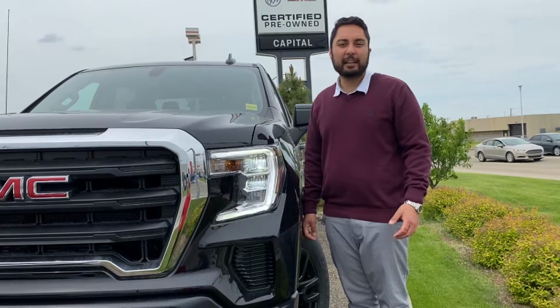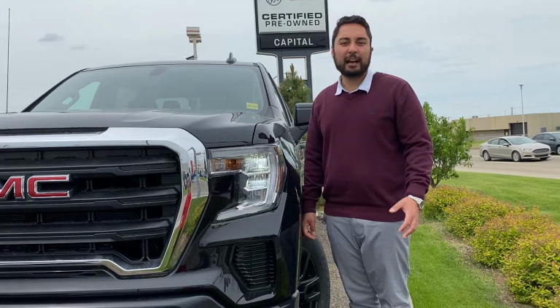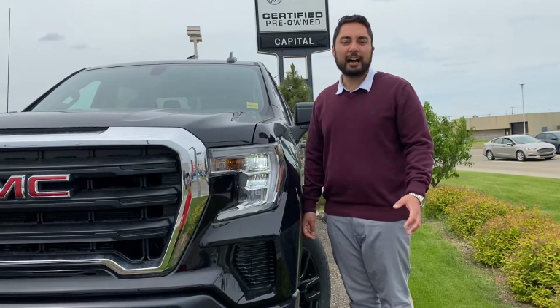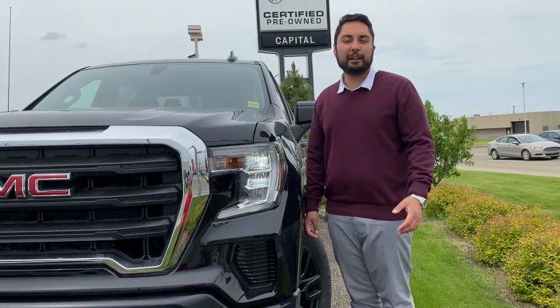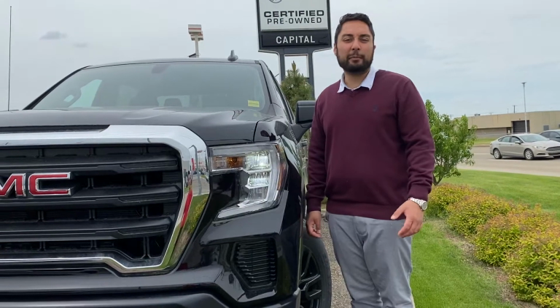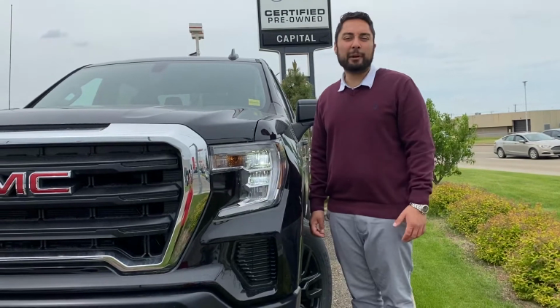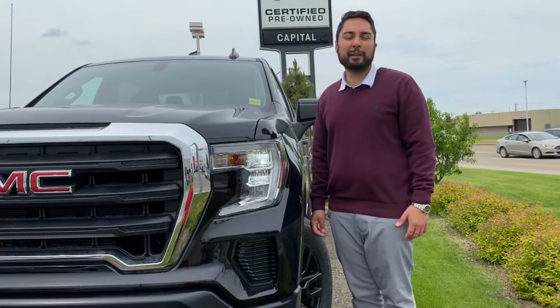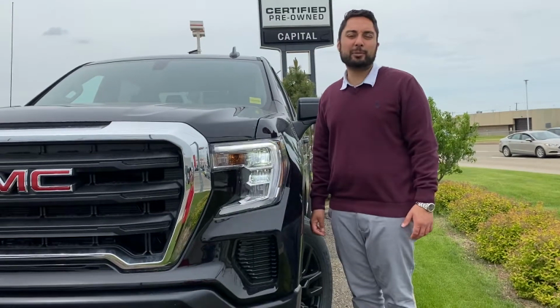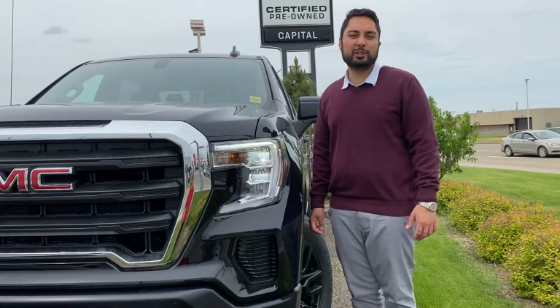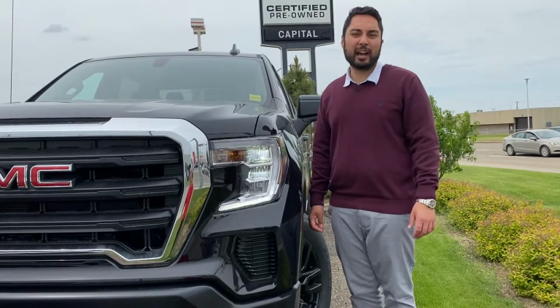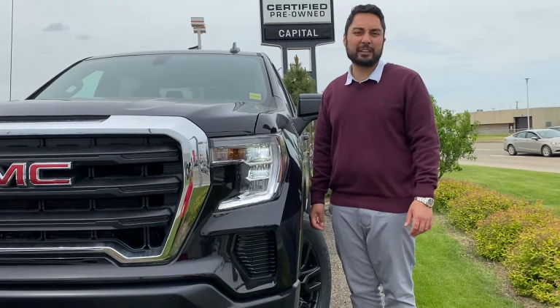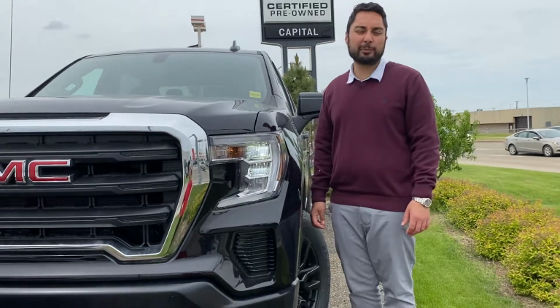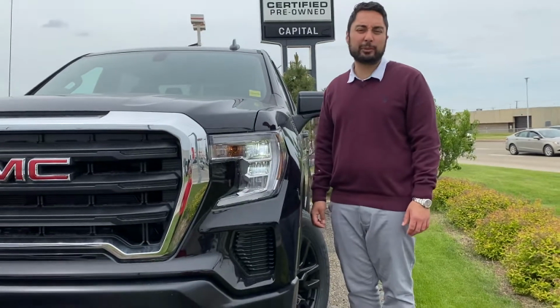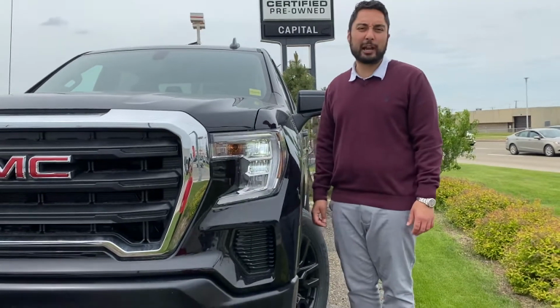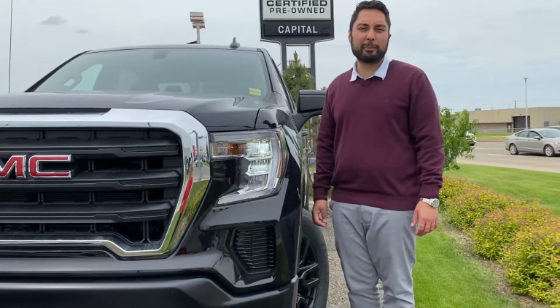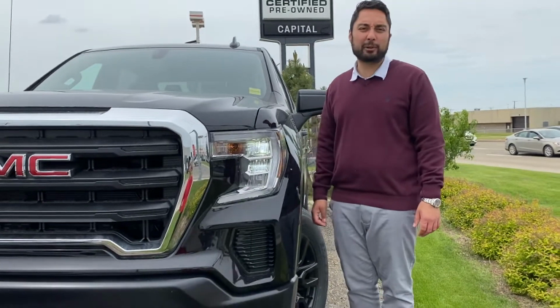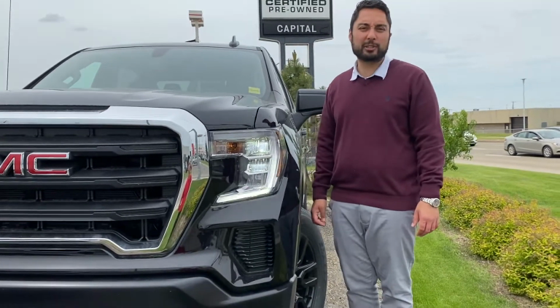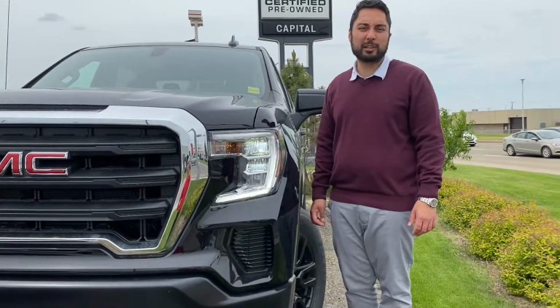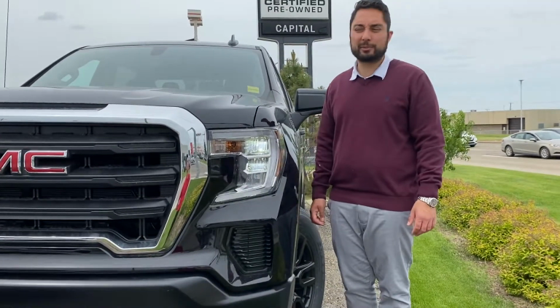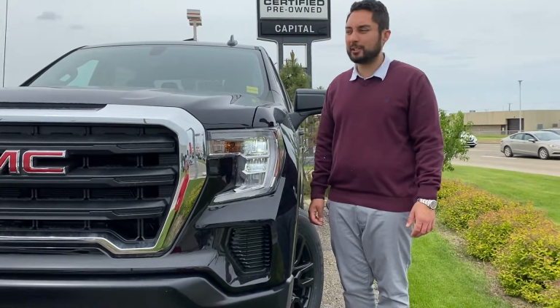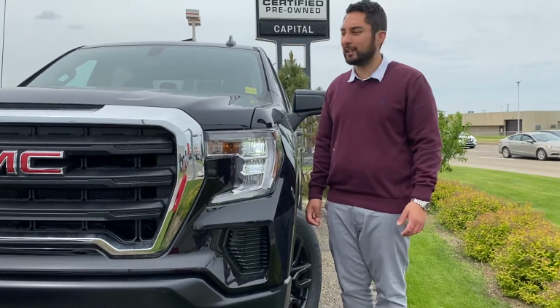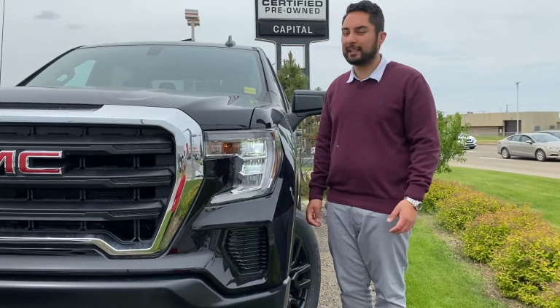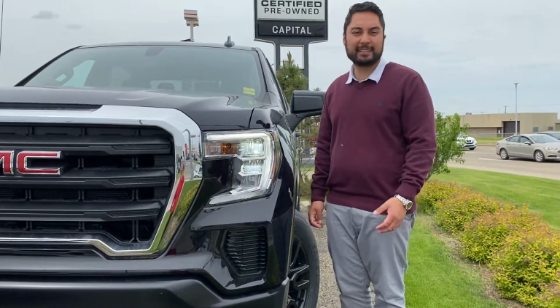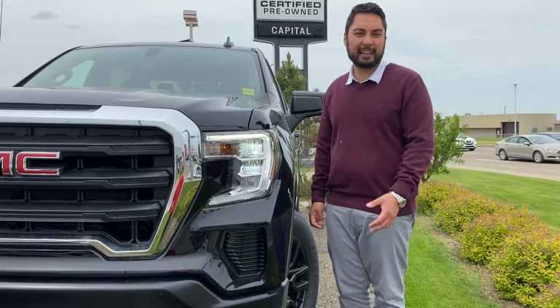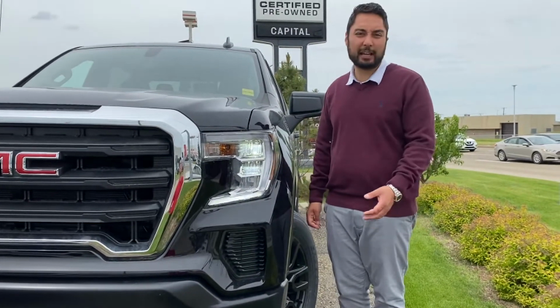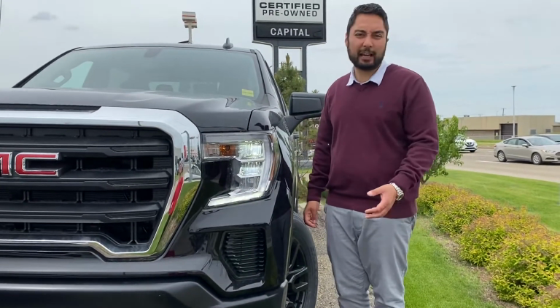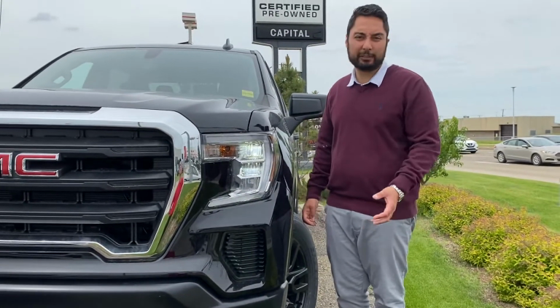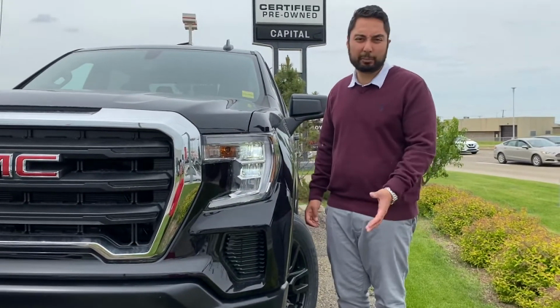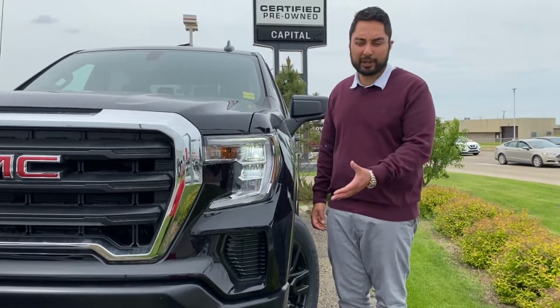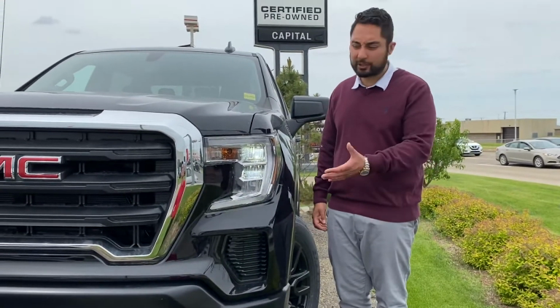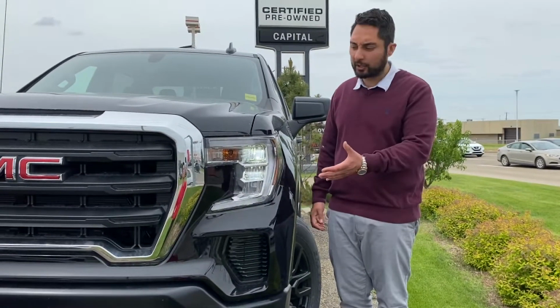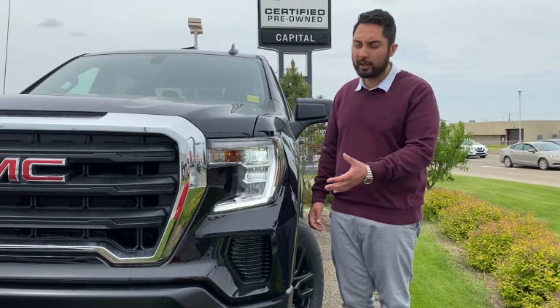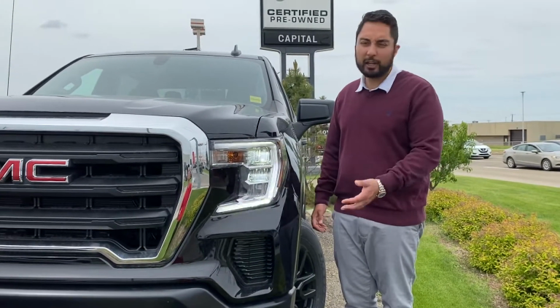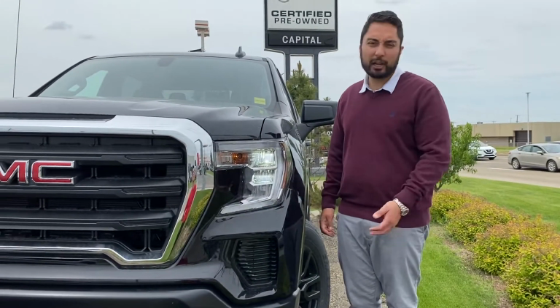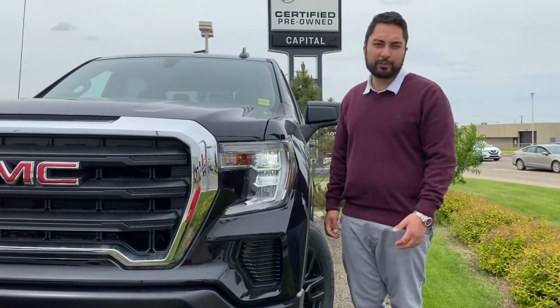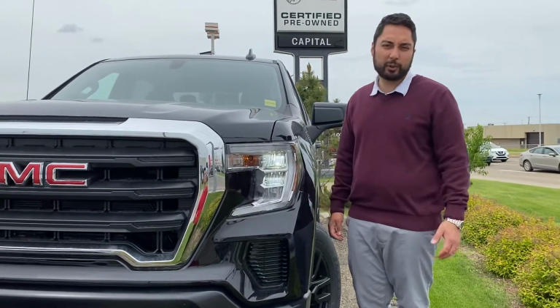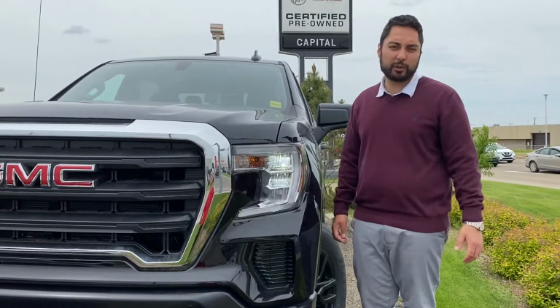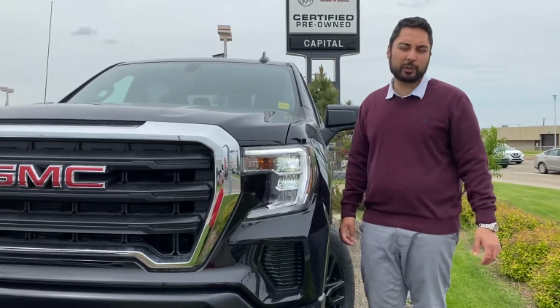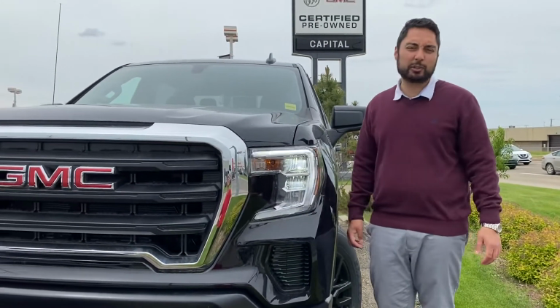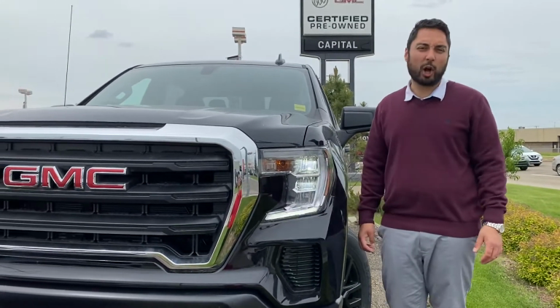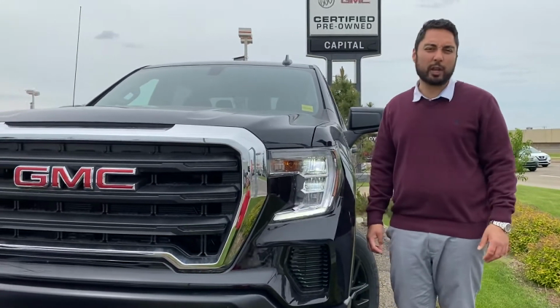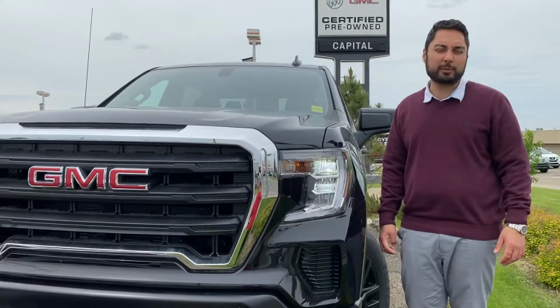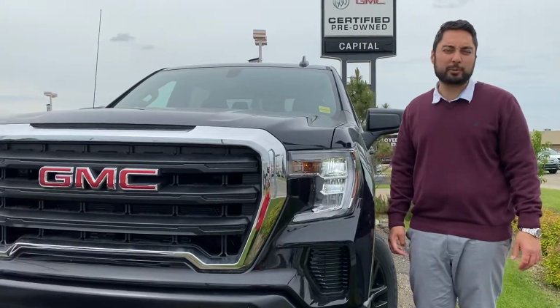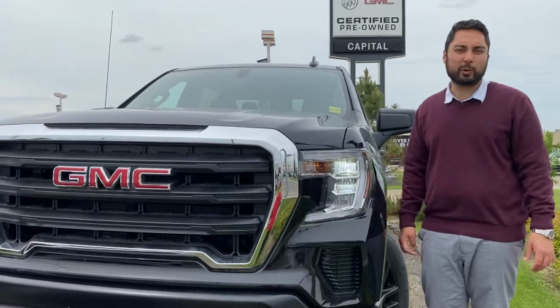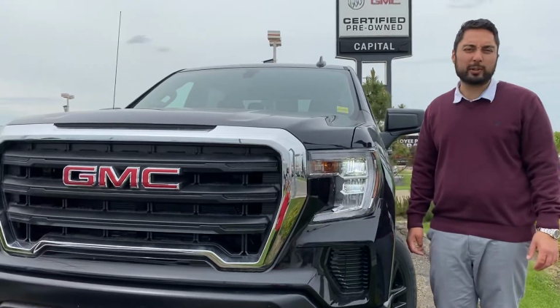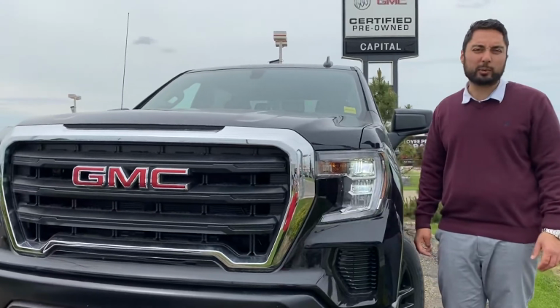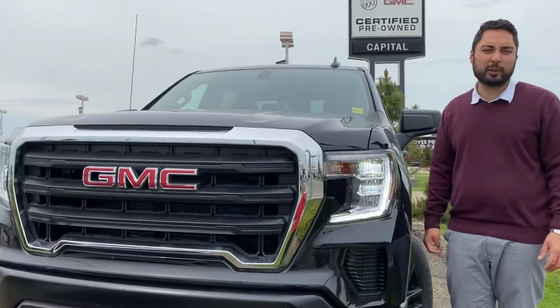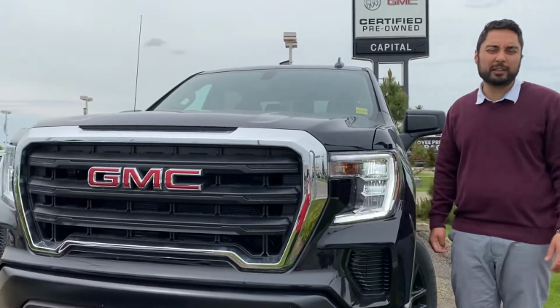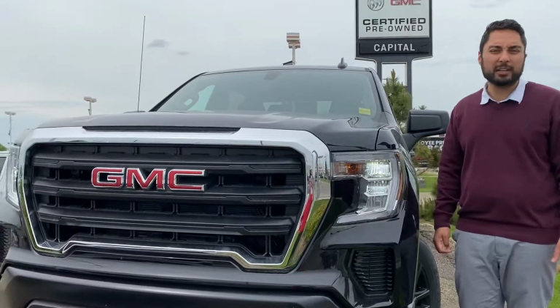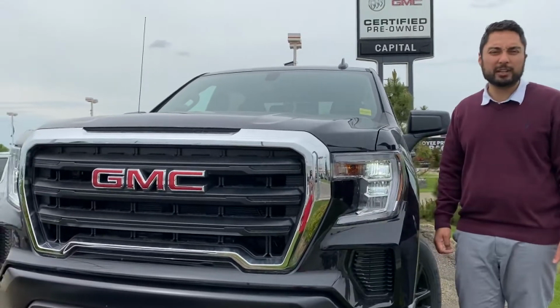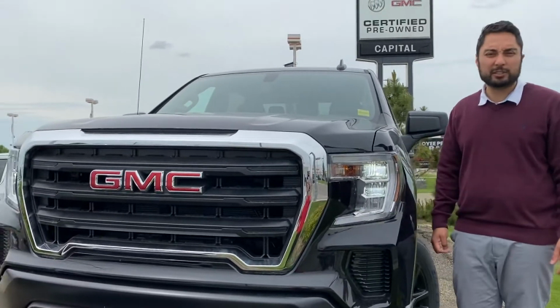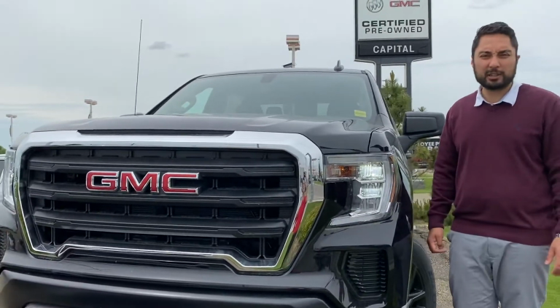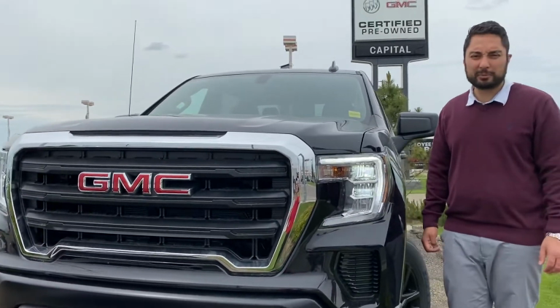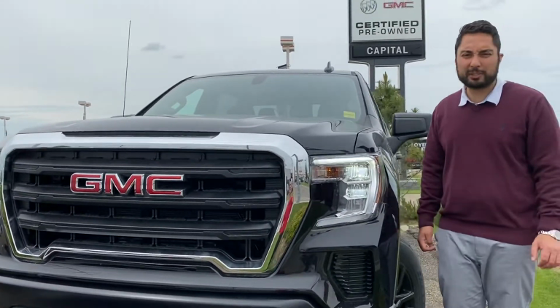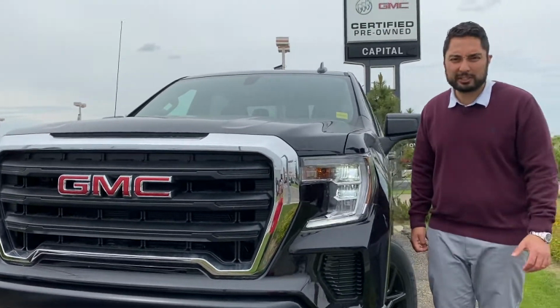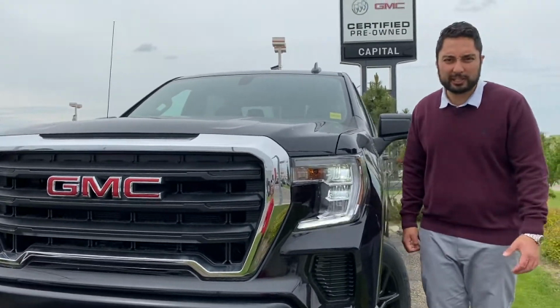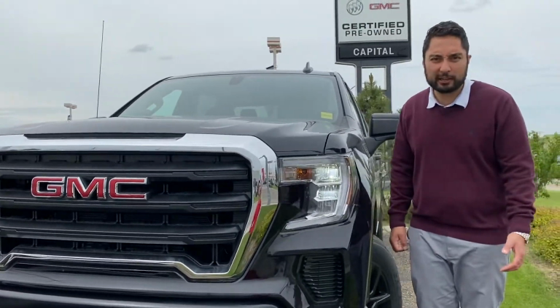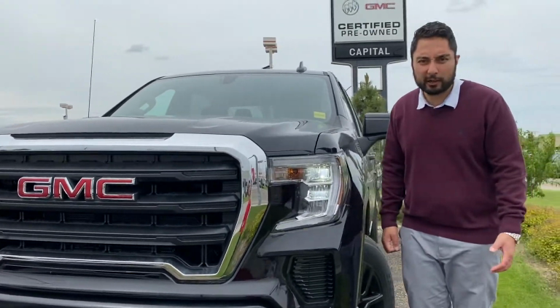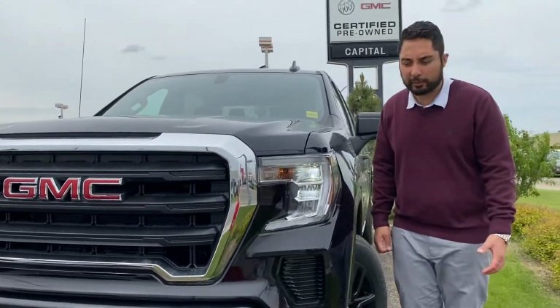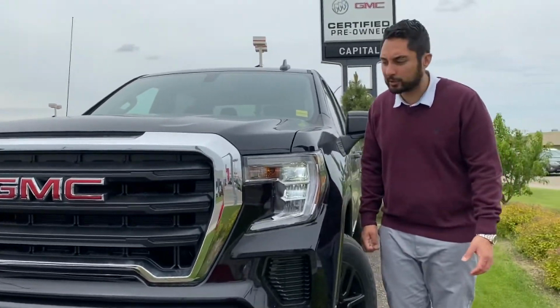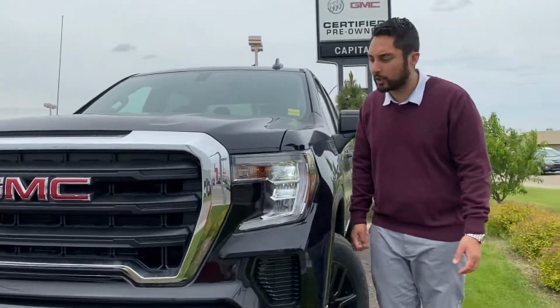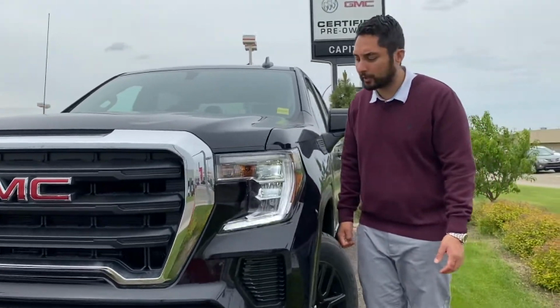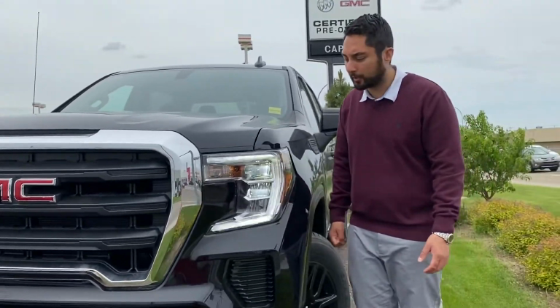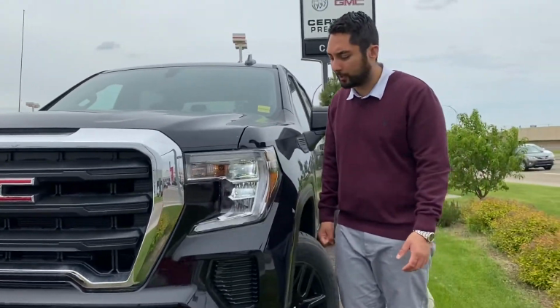Hi, my name is Jazz. I'm with Capital GMC and today I have the pleasure of showing you this awesome 2020 GMC Sierra we were talking about.